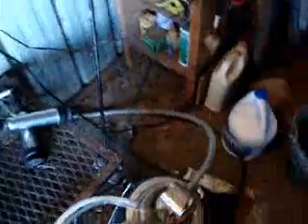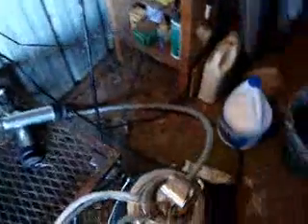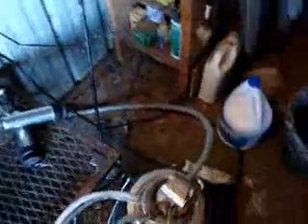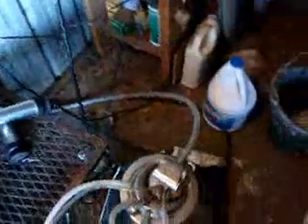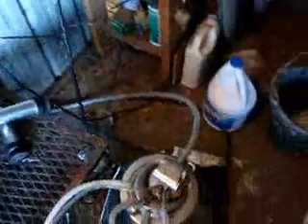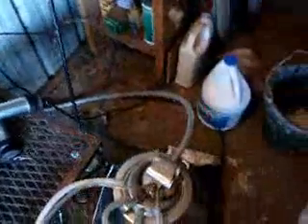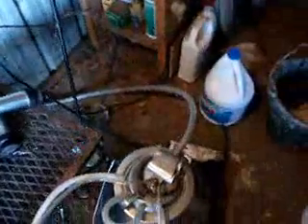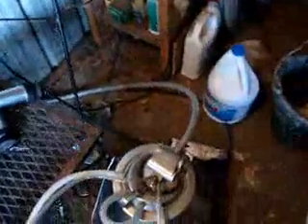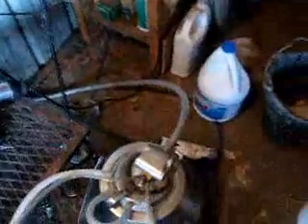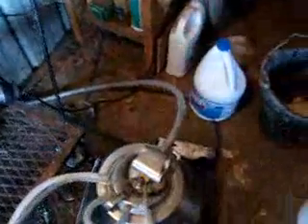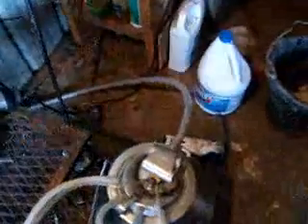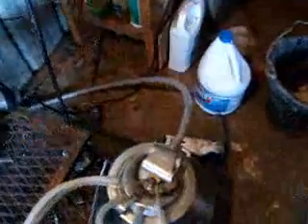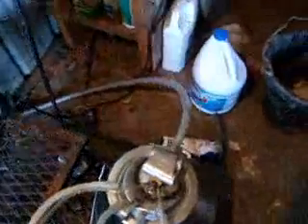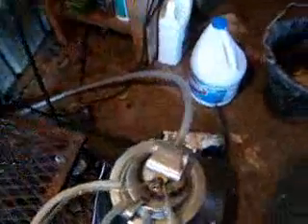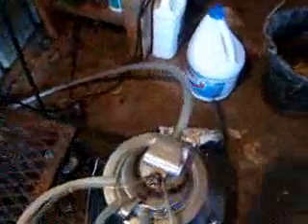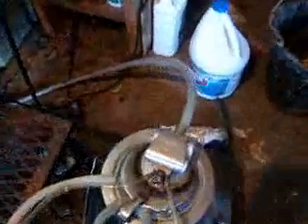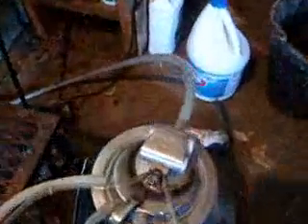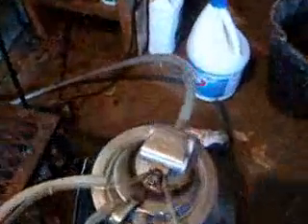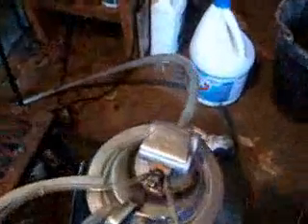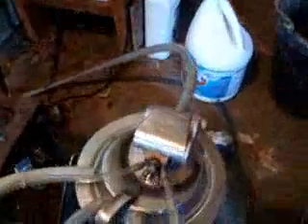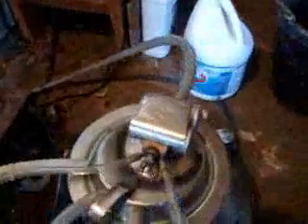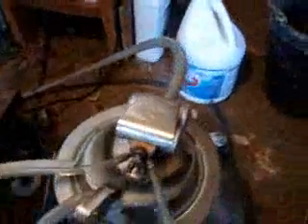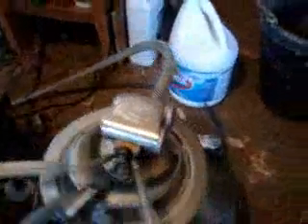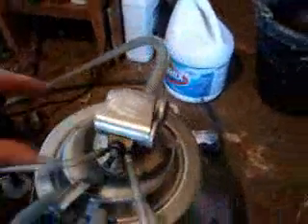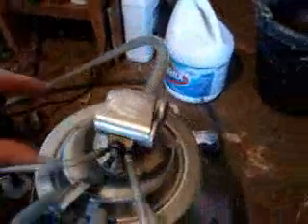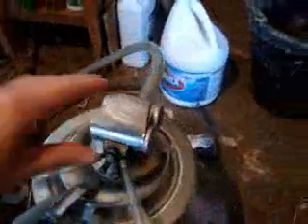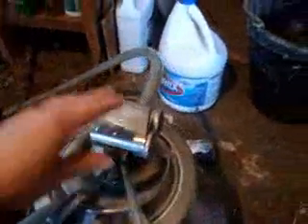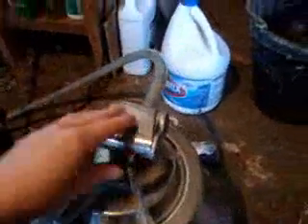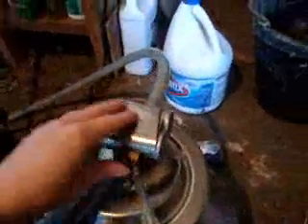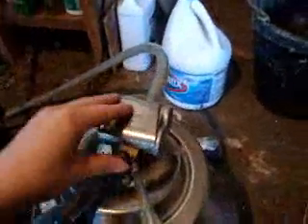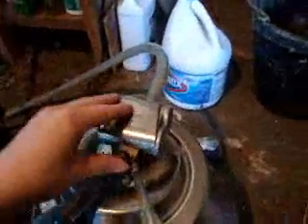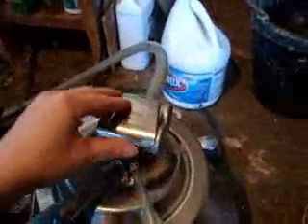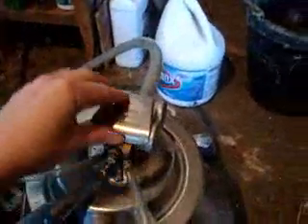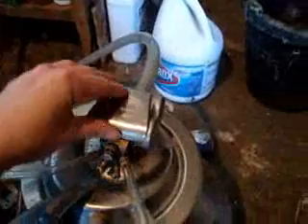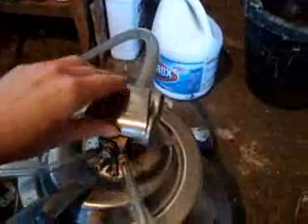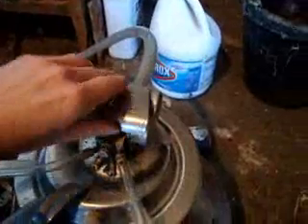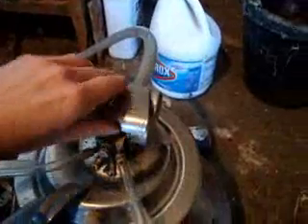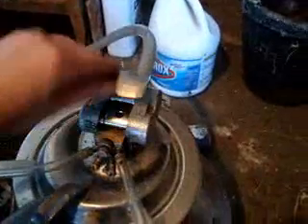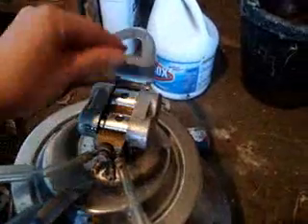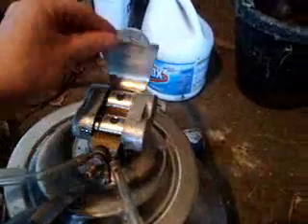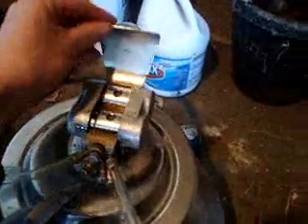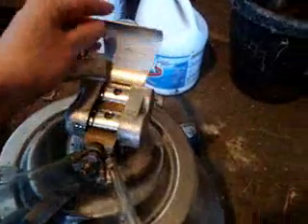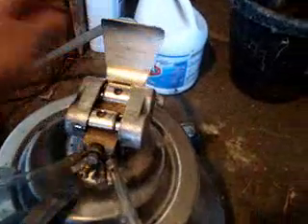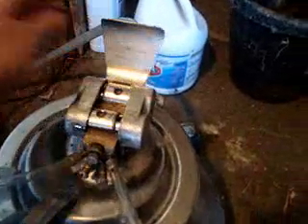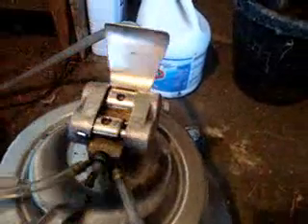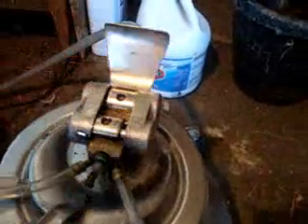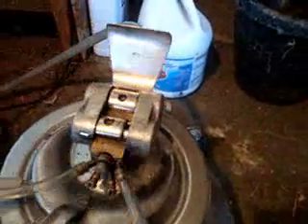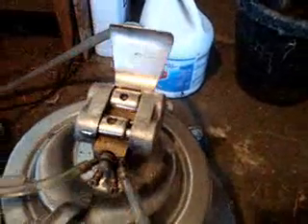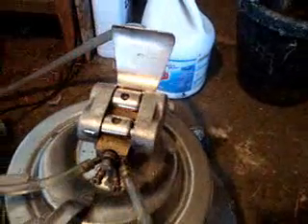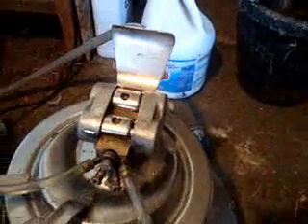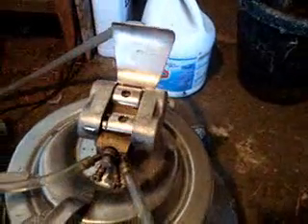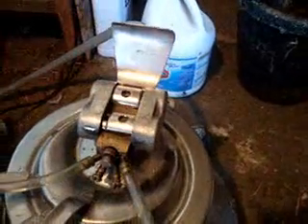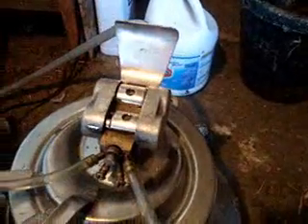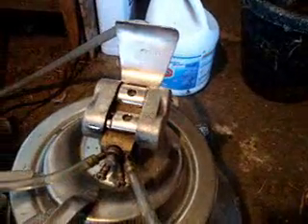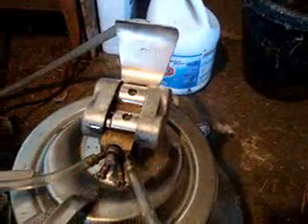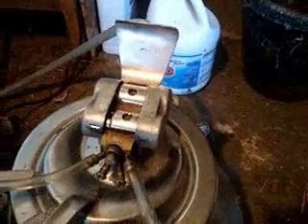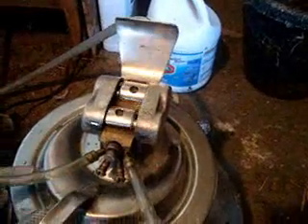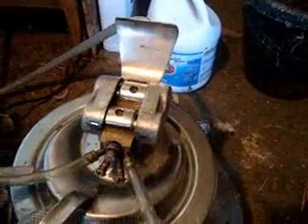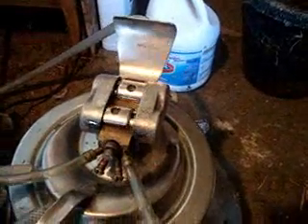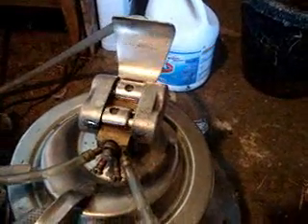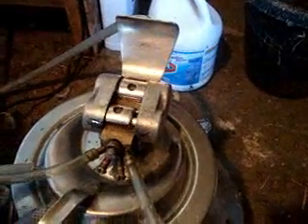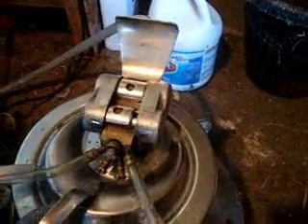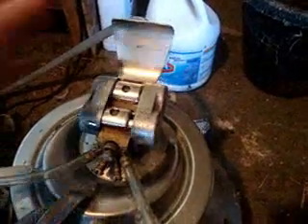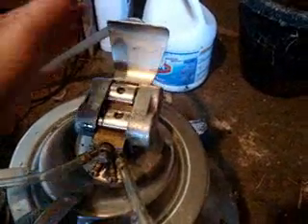Here's the pulsator — pulsating. Sometimes it takes a while to get going, but you can see it pulsating back and forth.